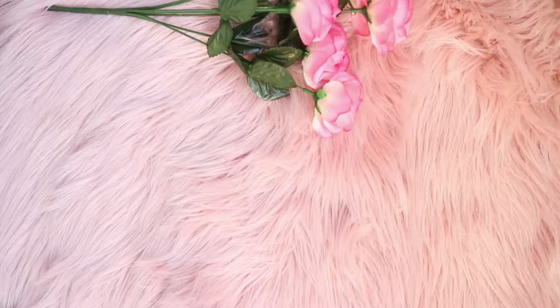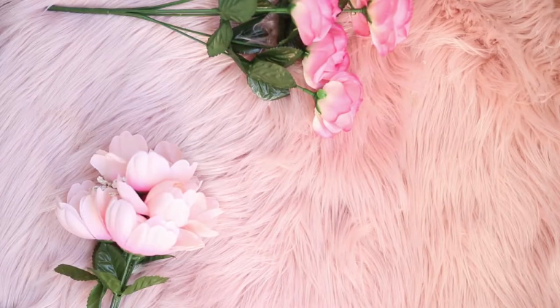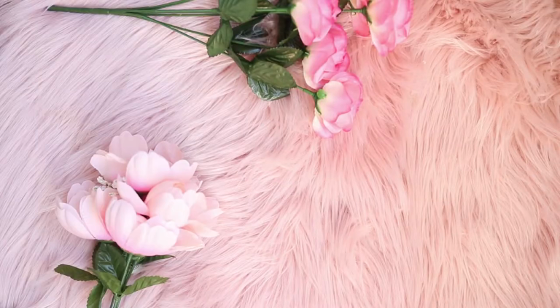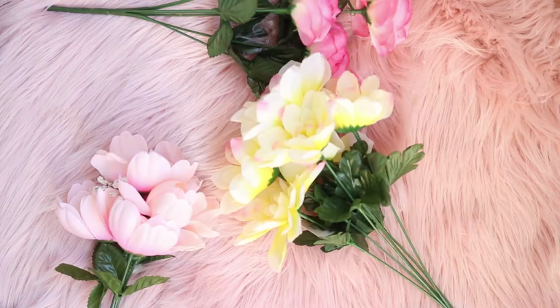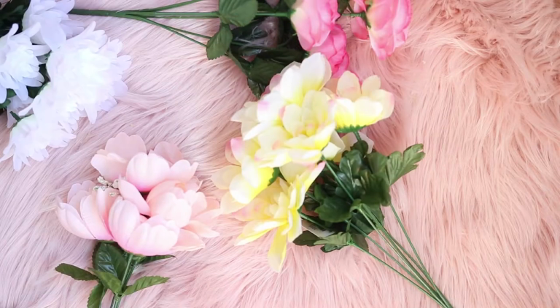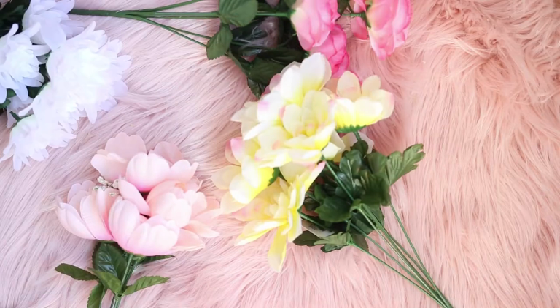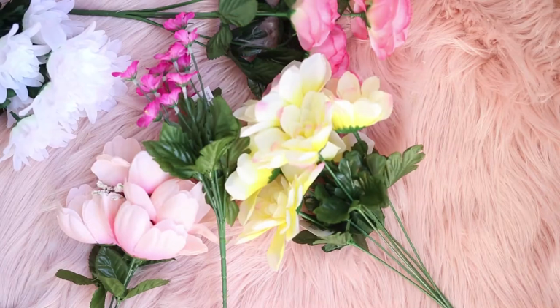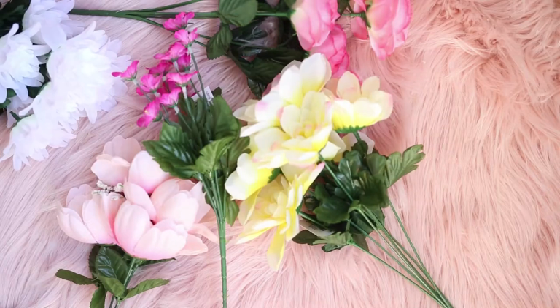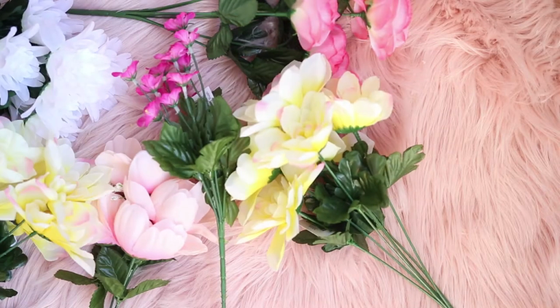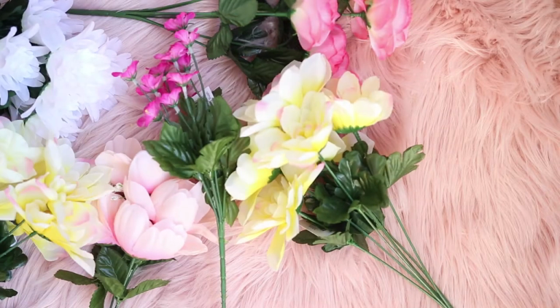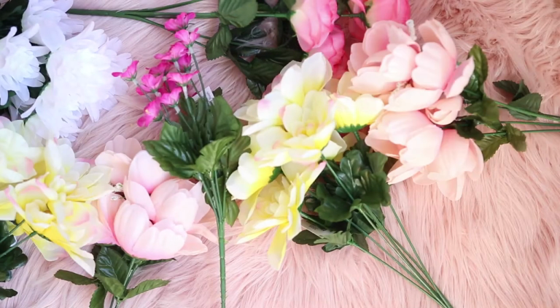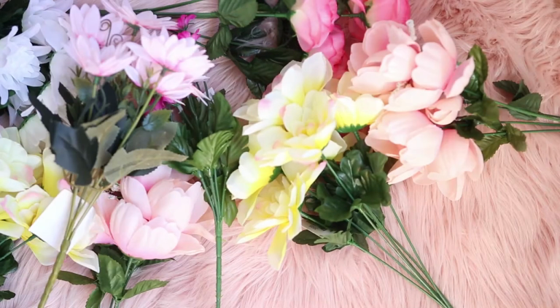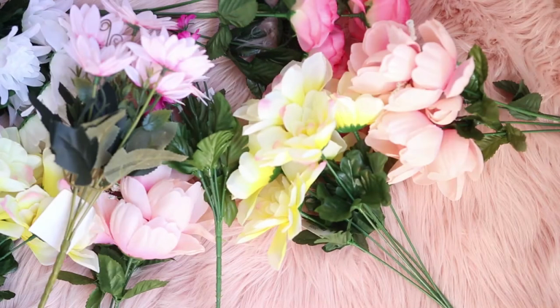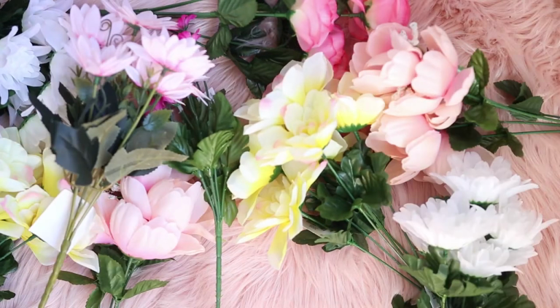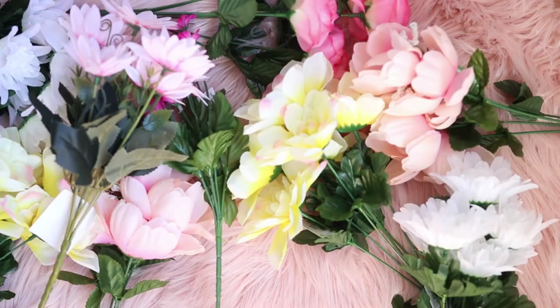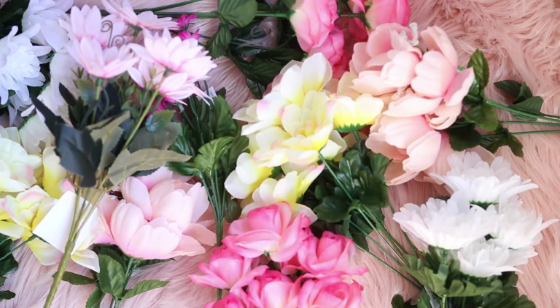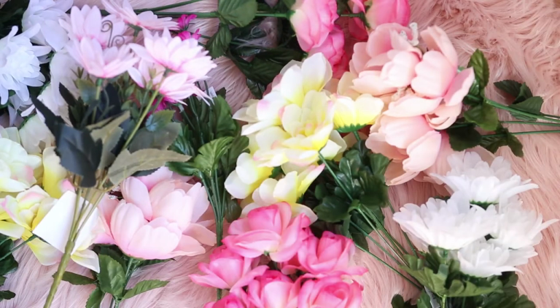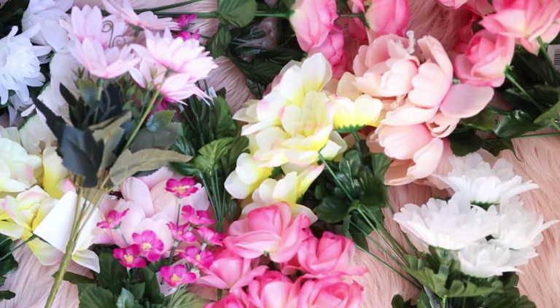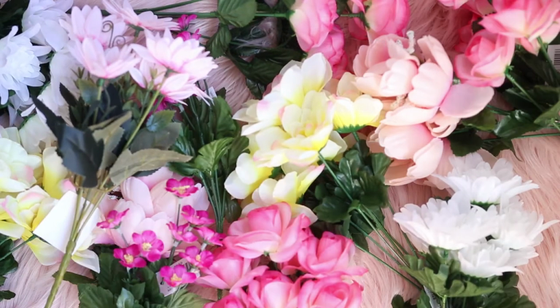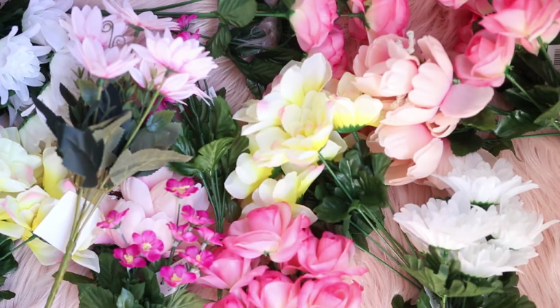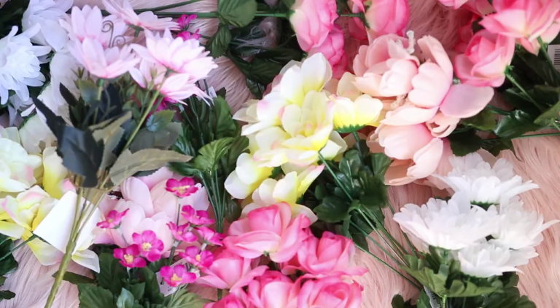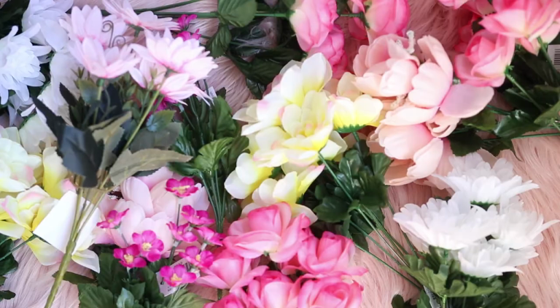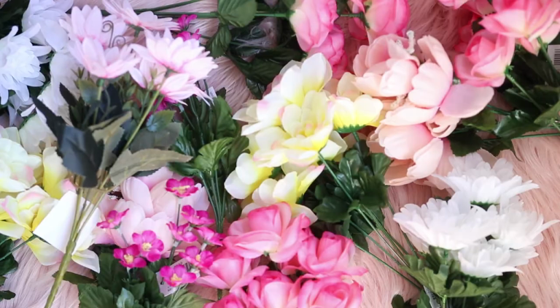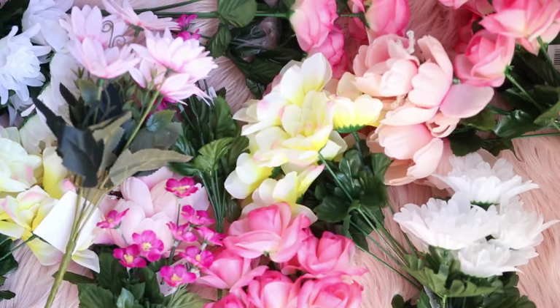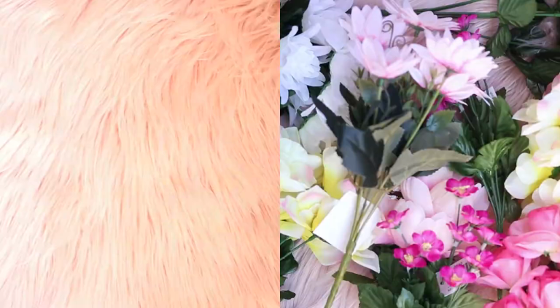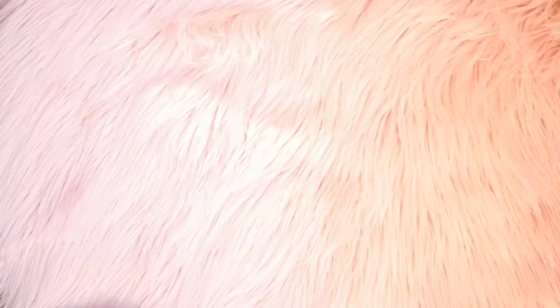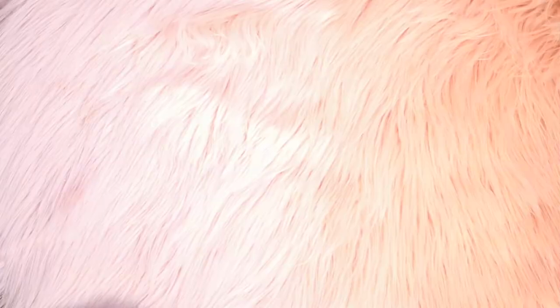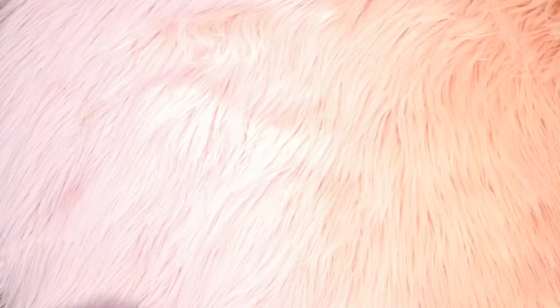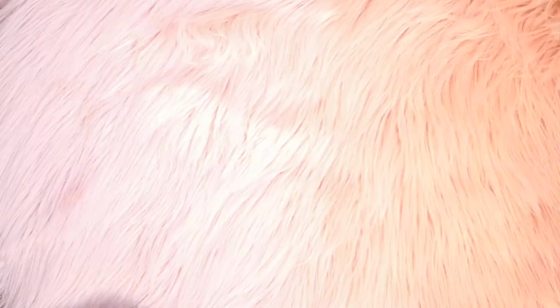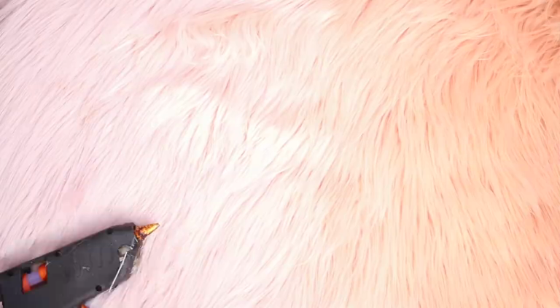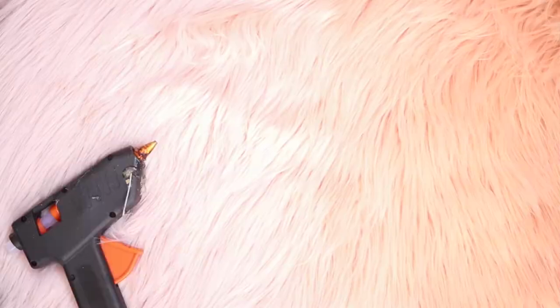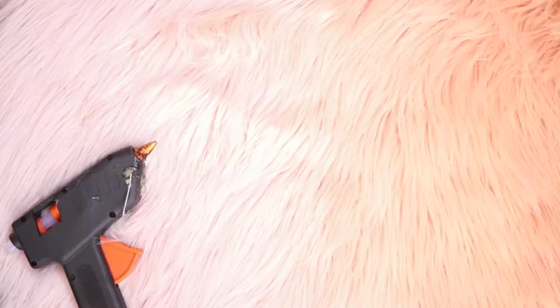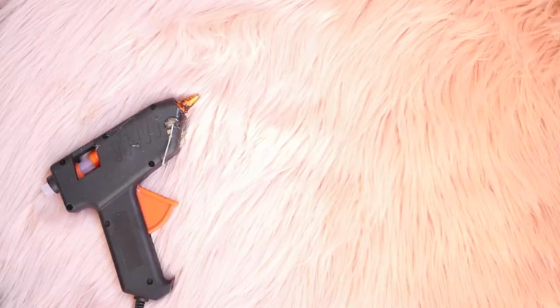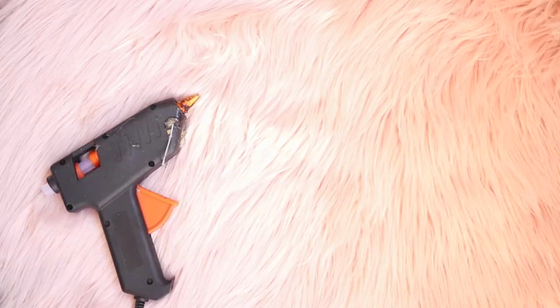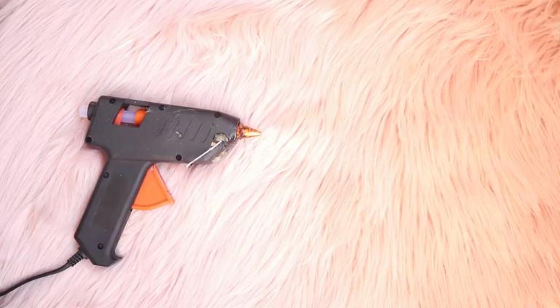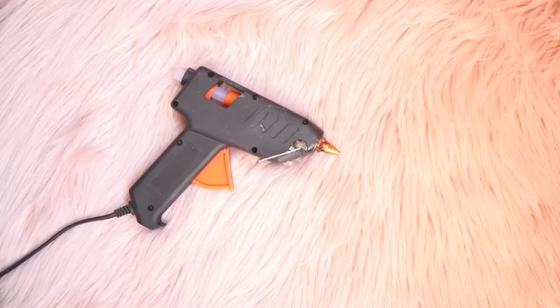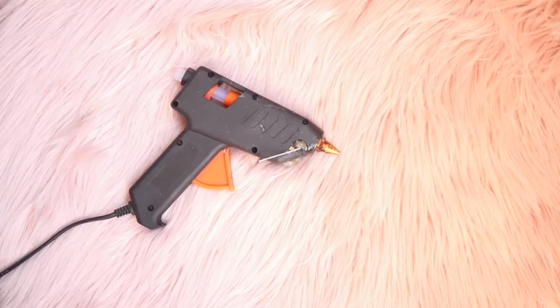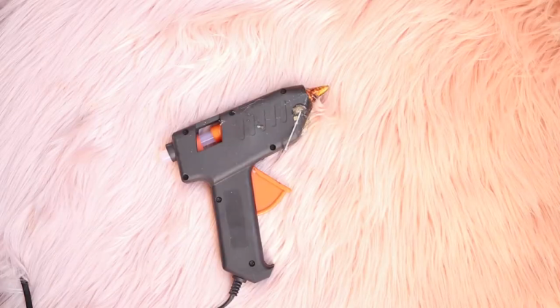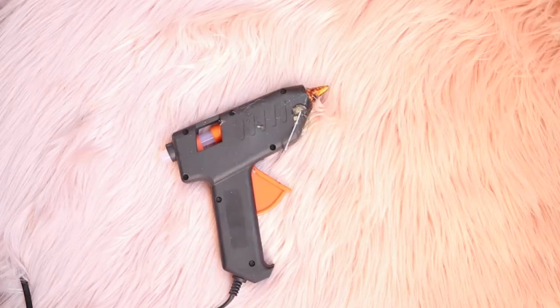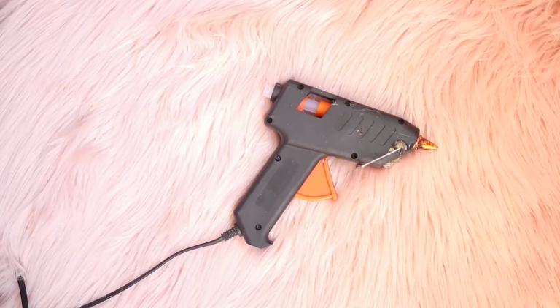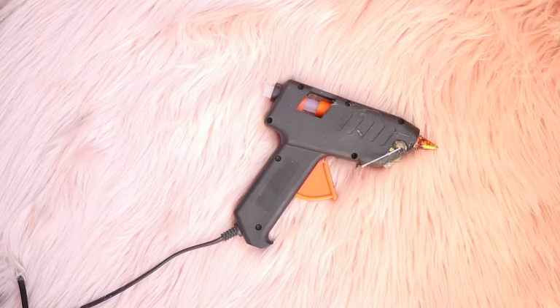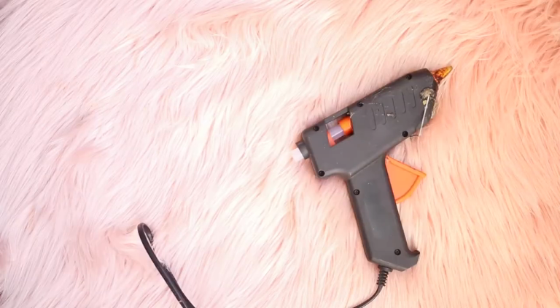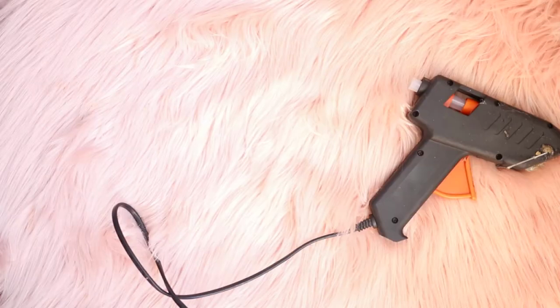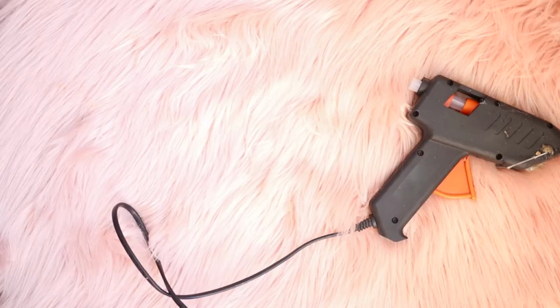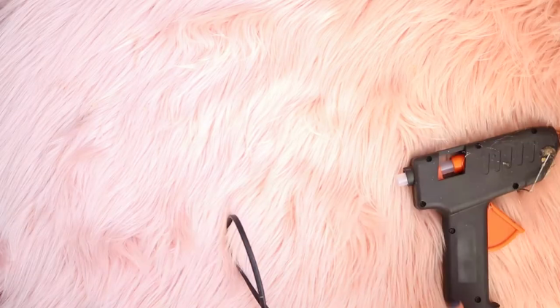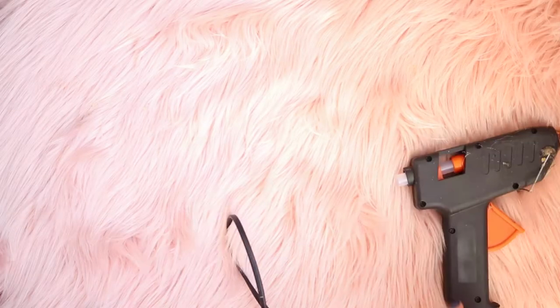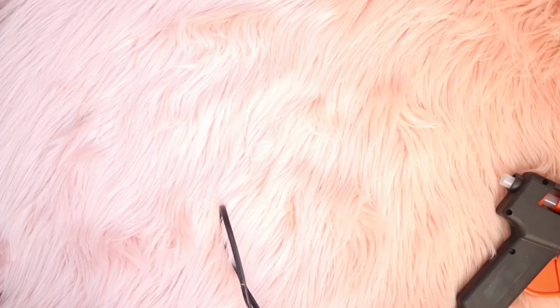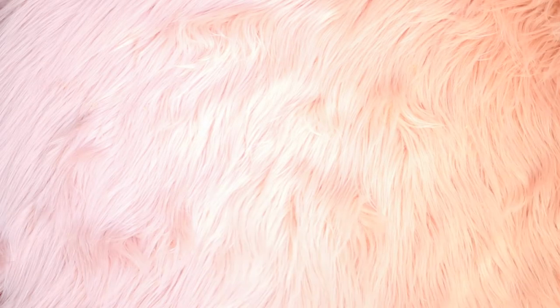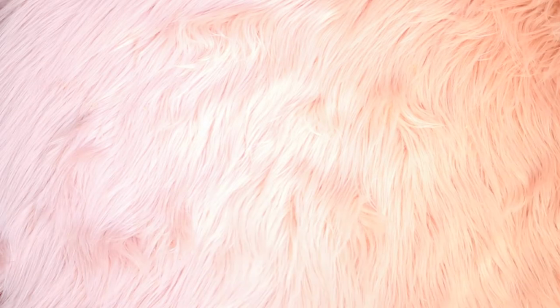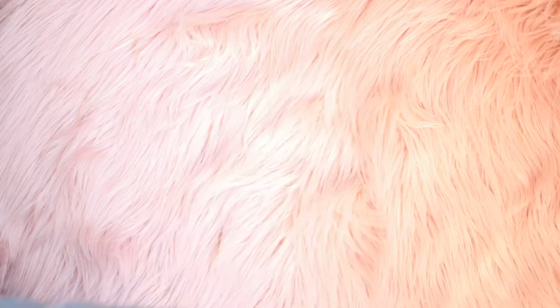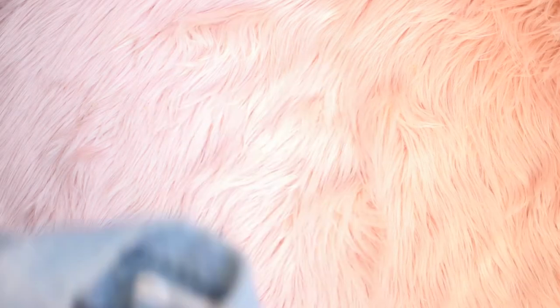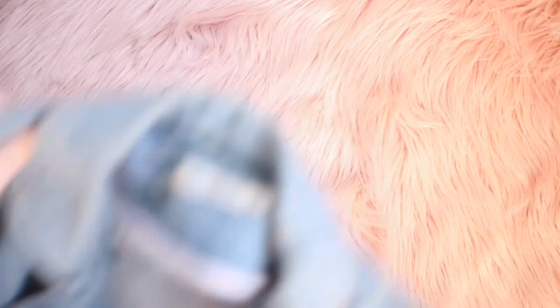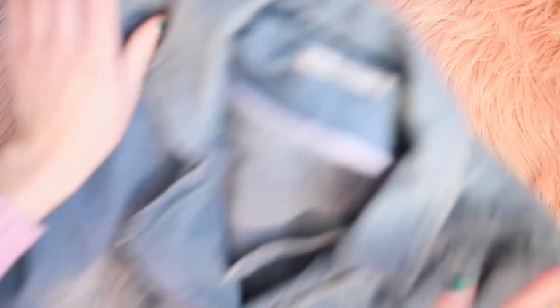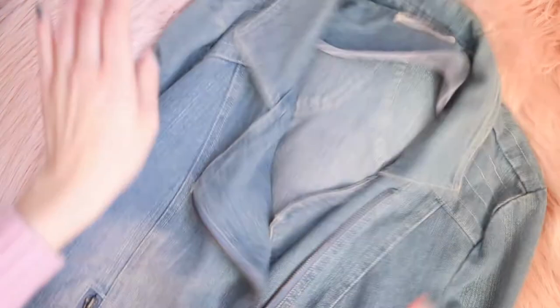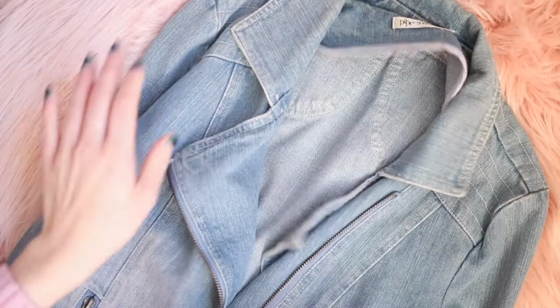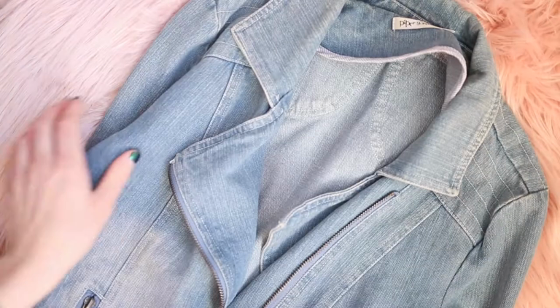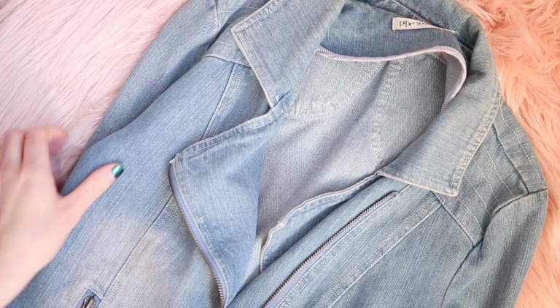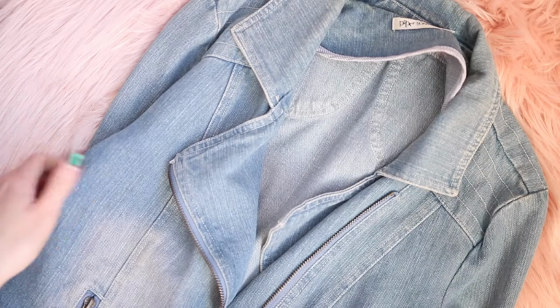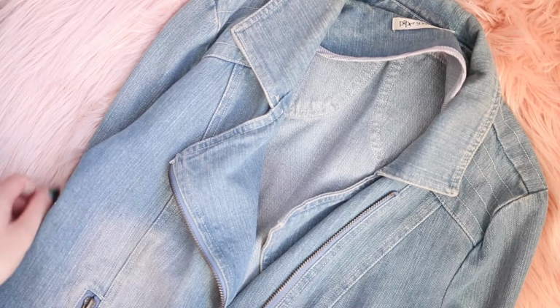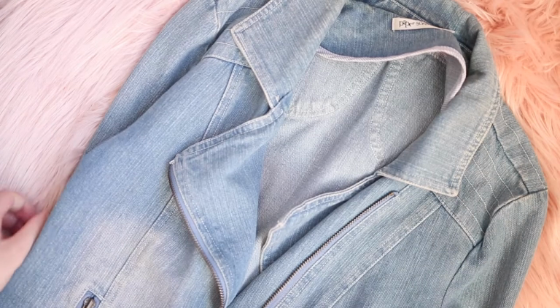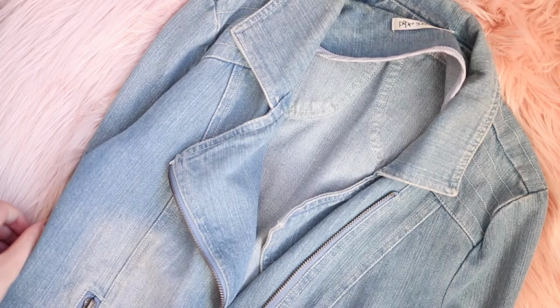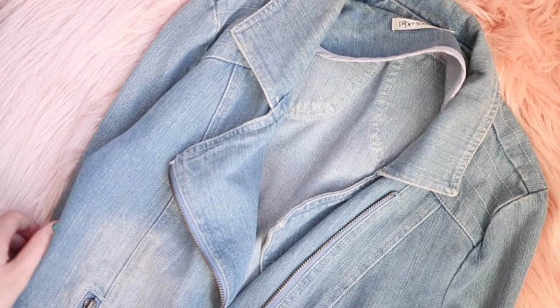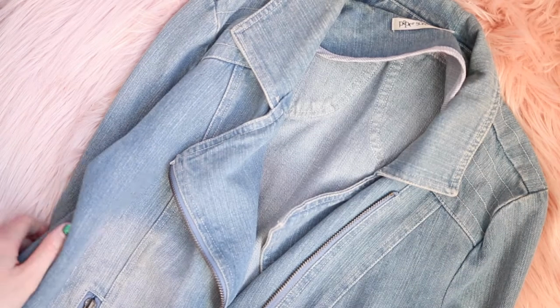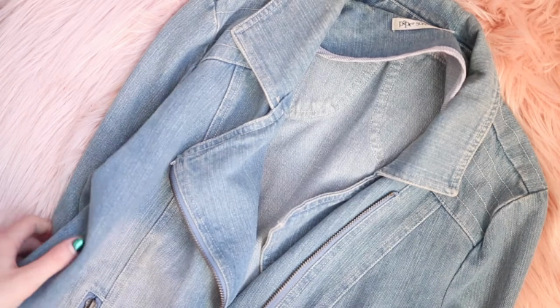First of all you will need flowers — I had about 12 bunches. And then the only other thing you really need is a hot glue gun and an old jacket.